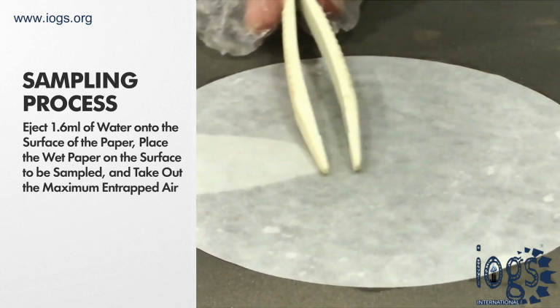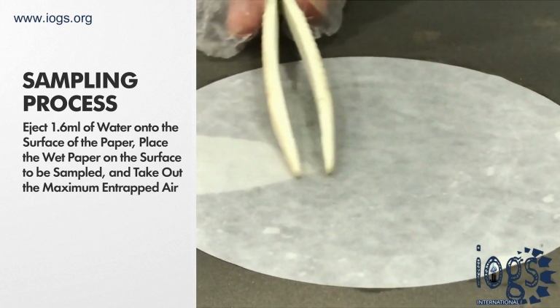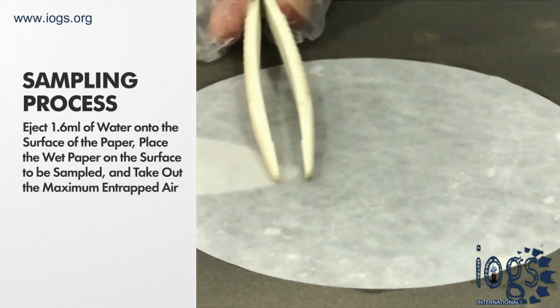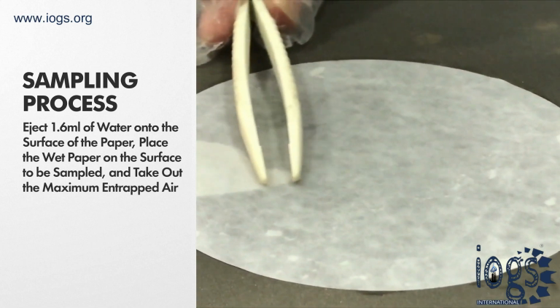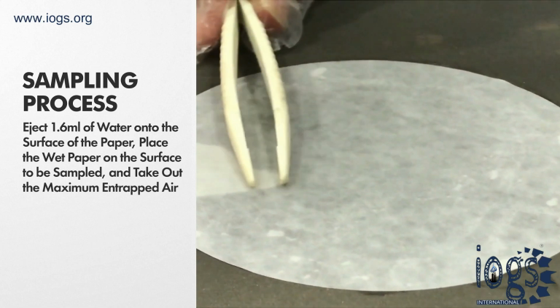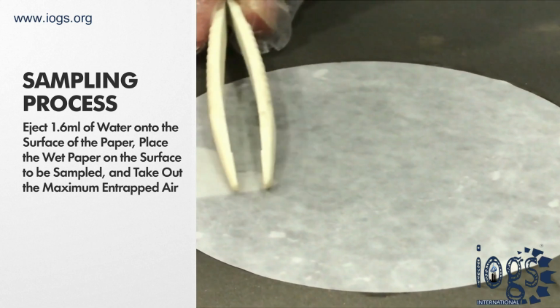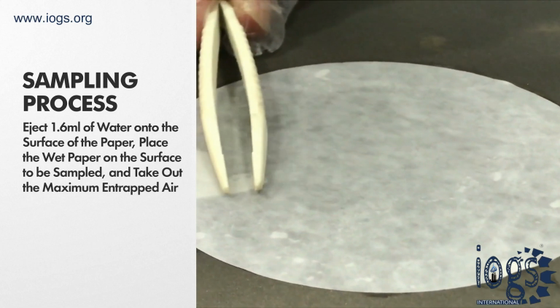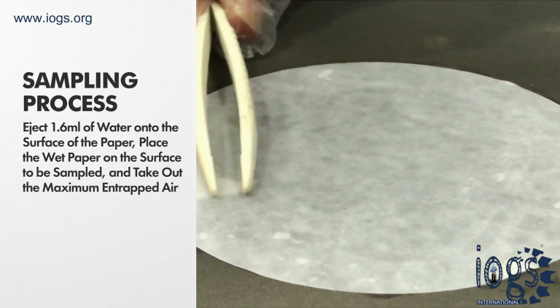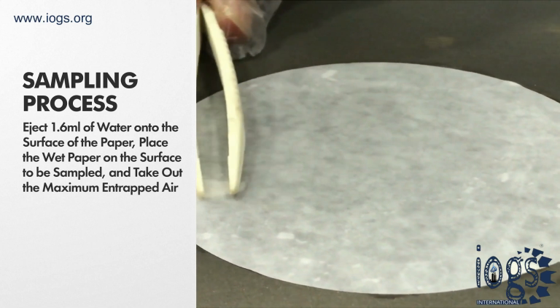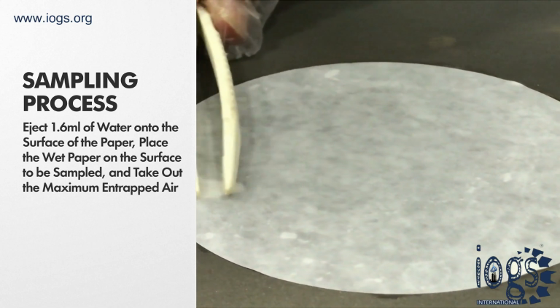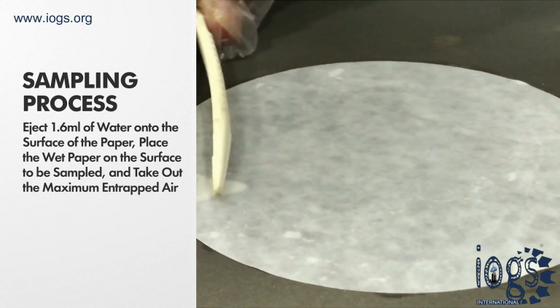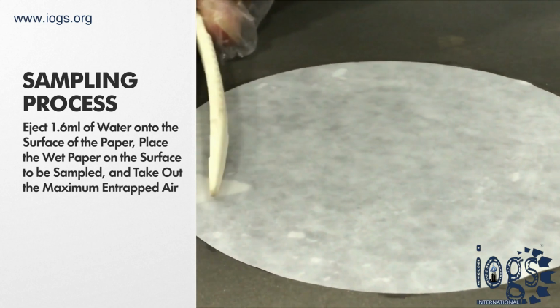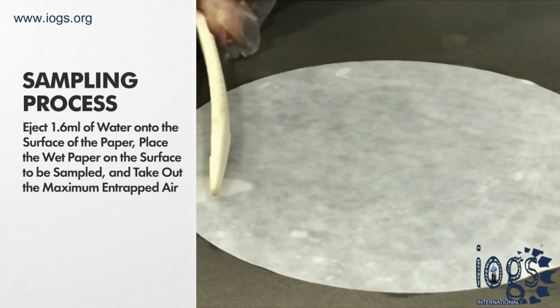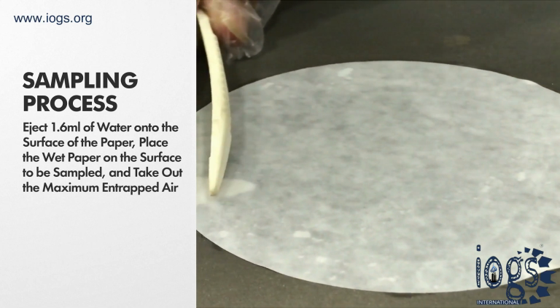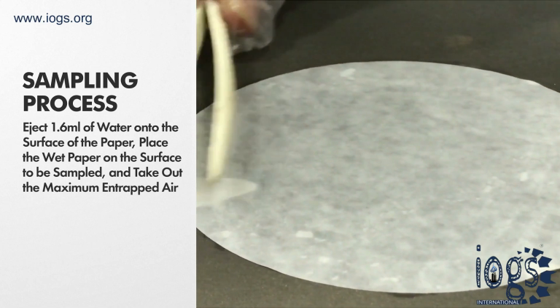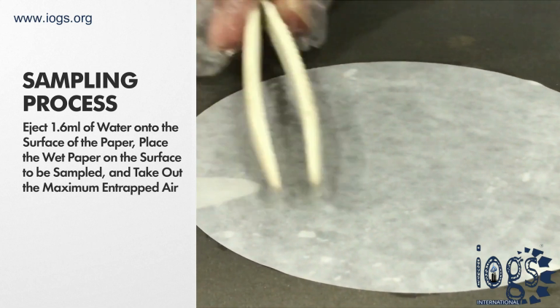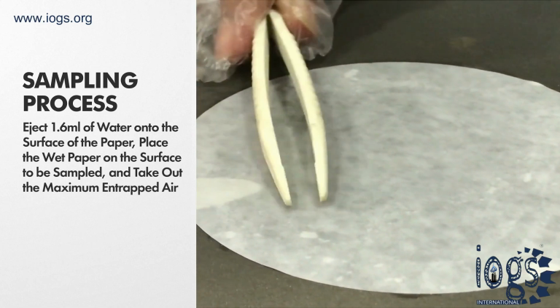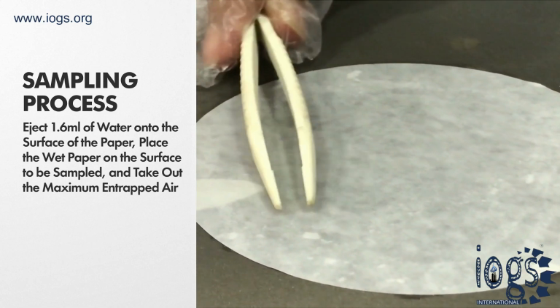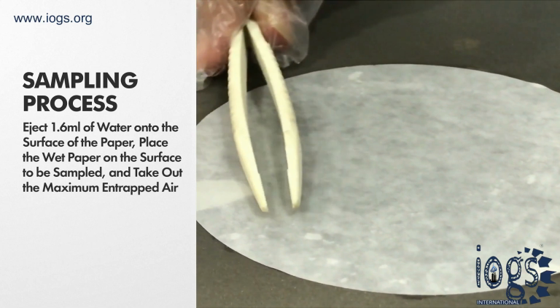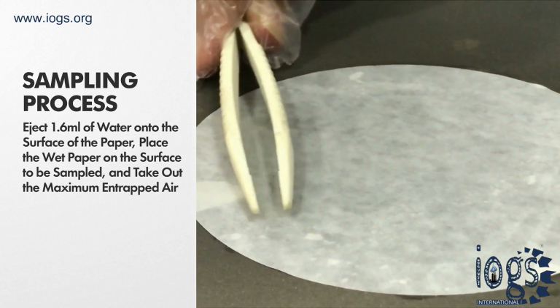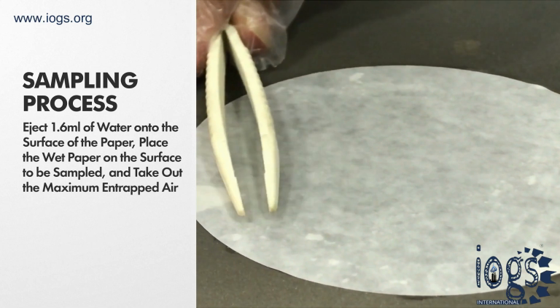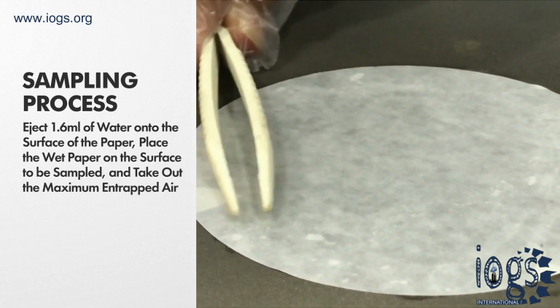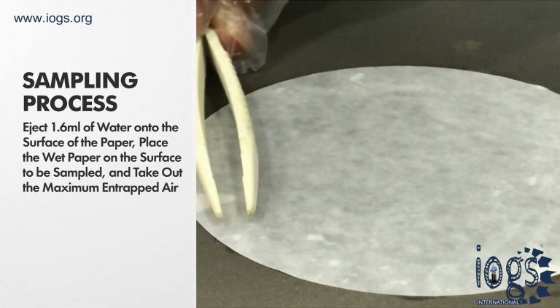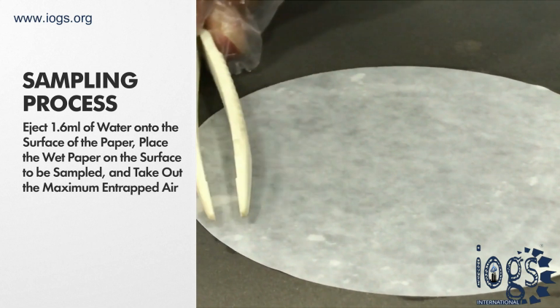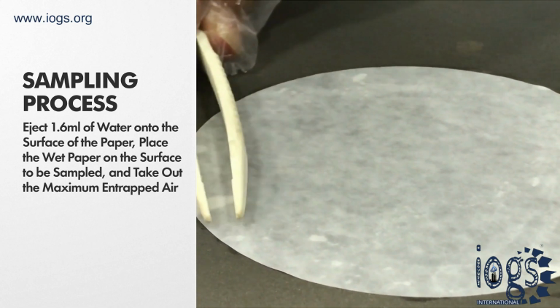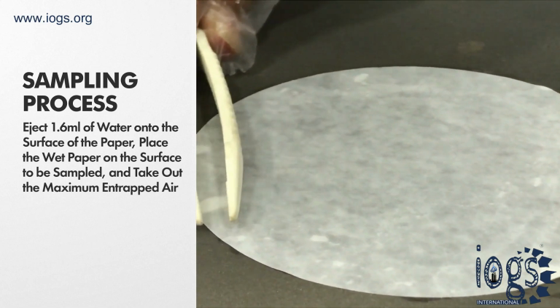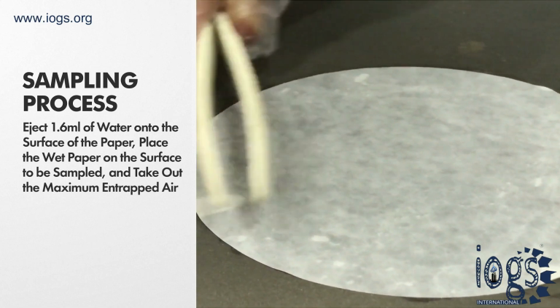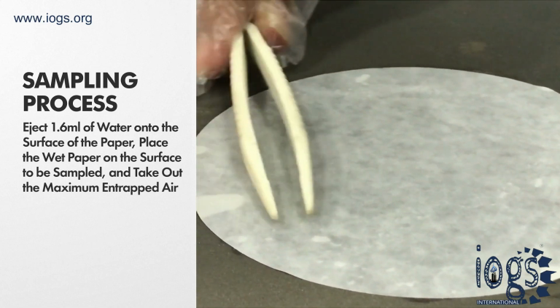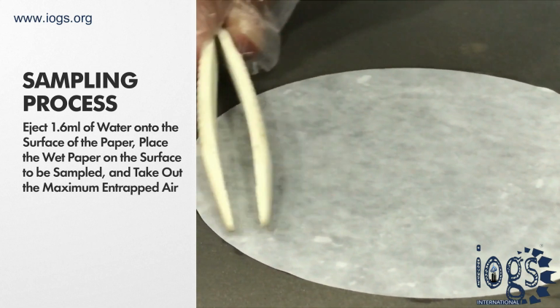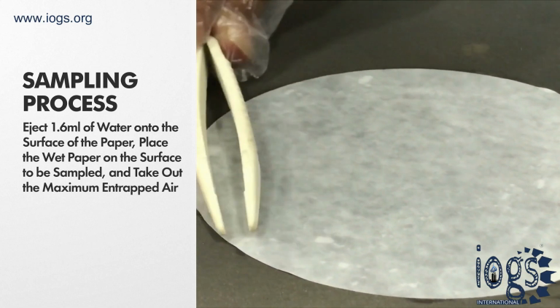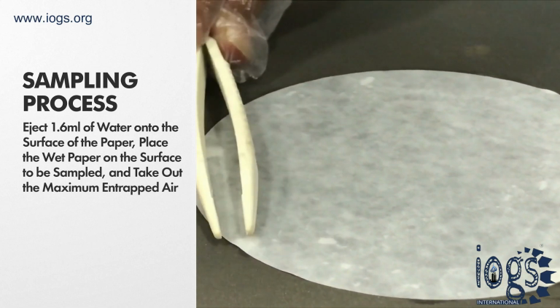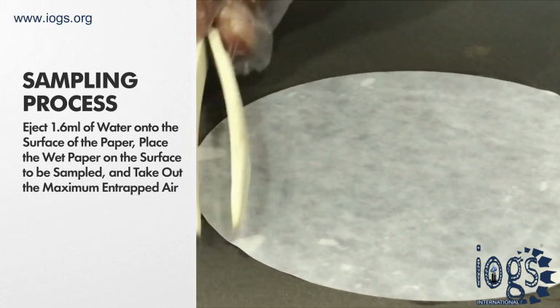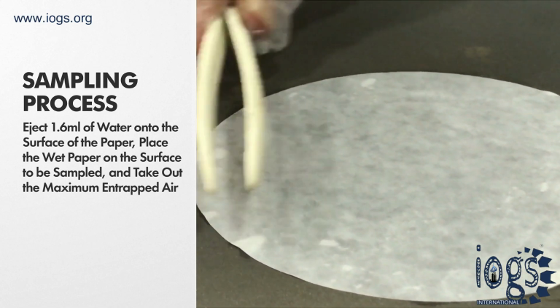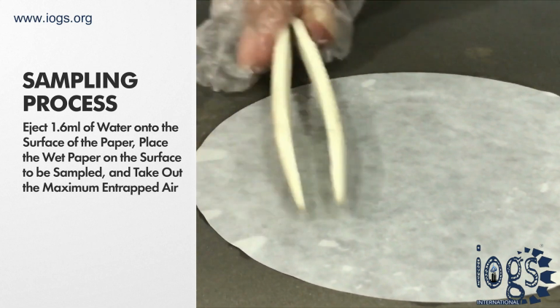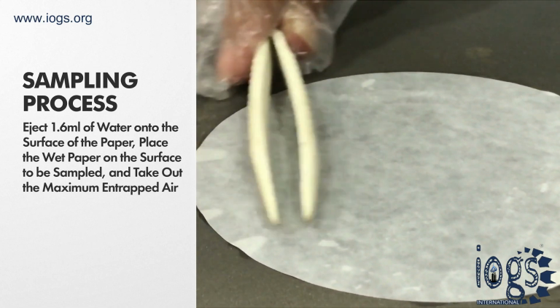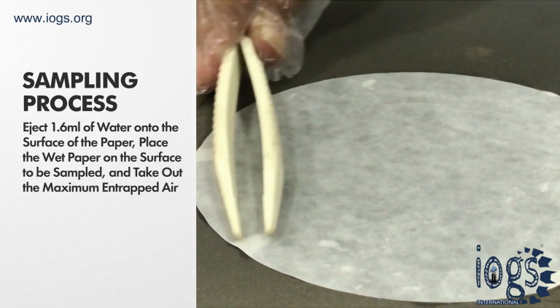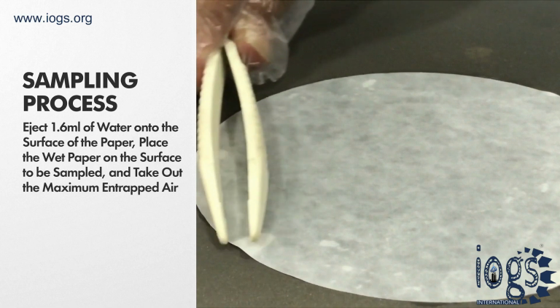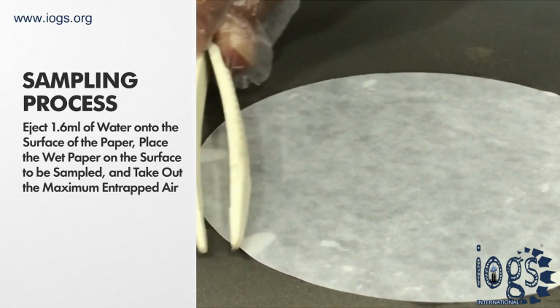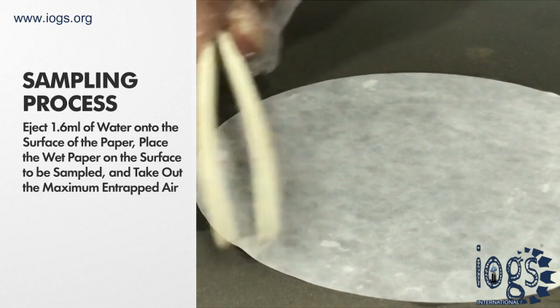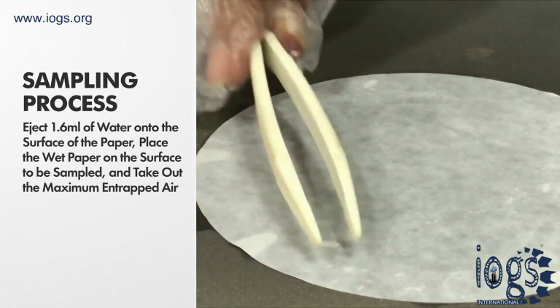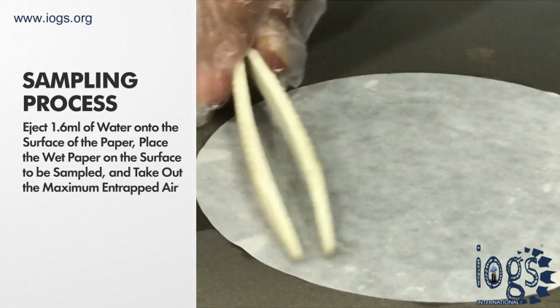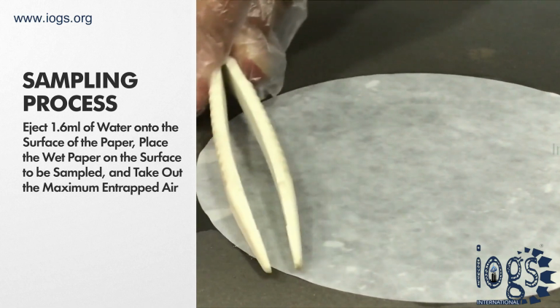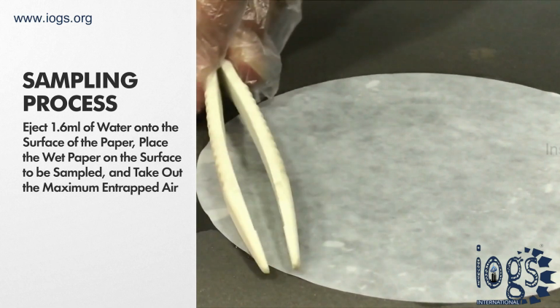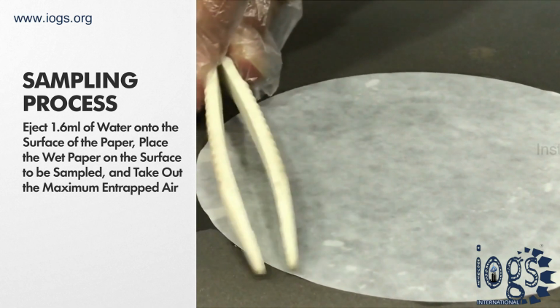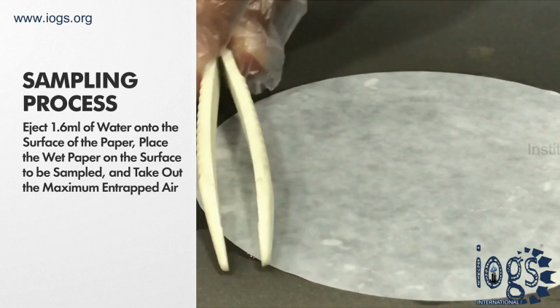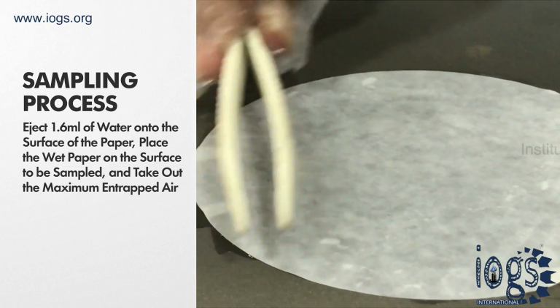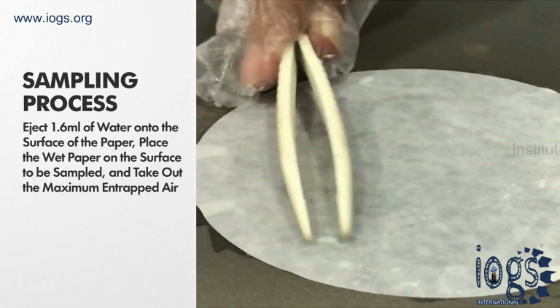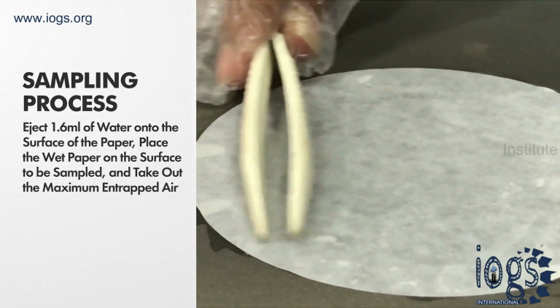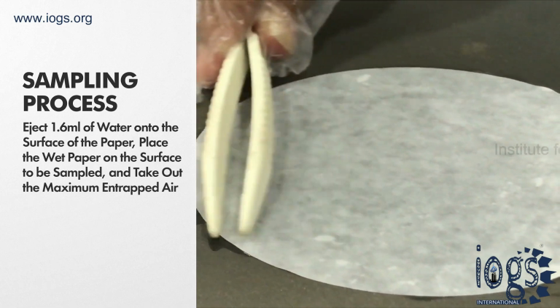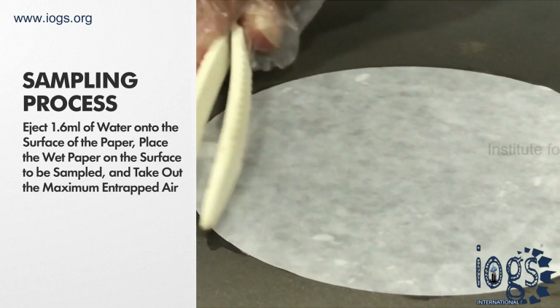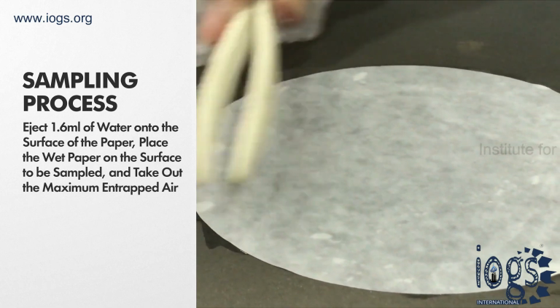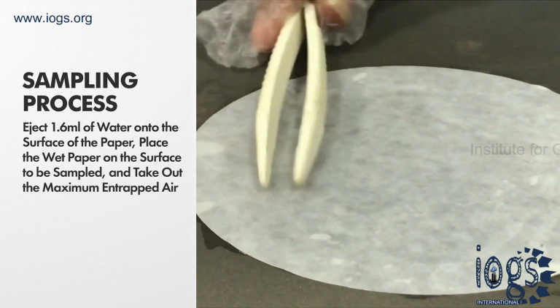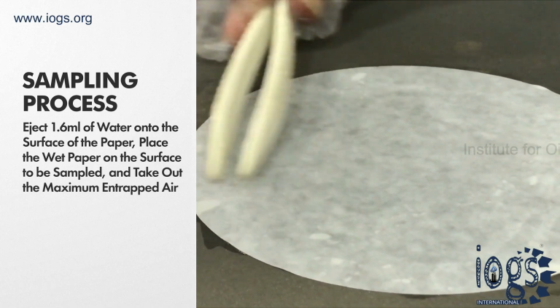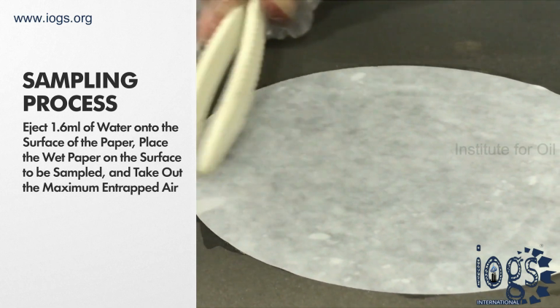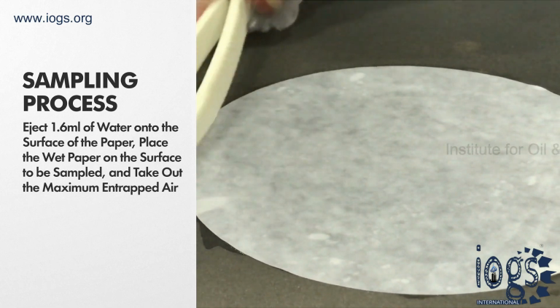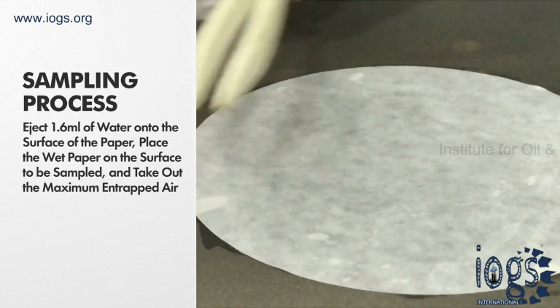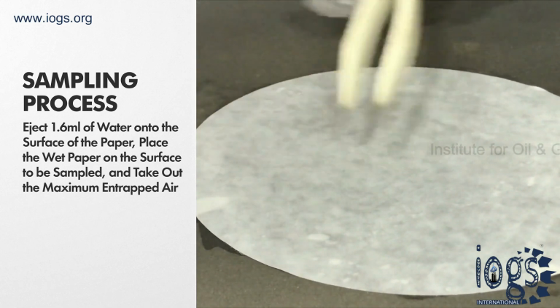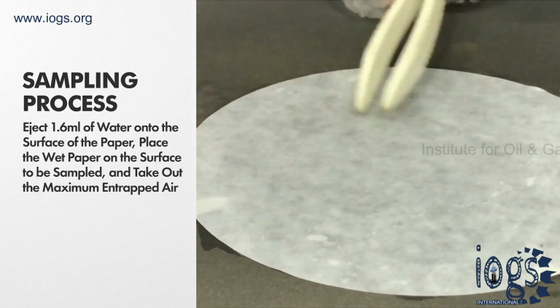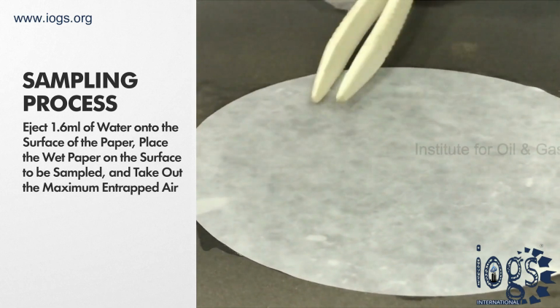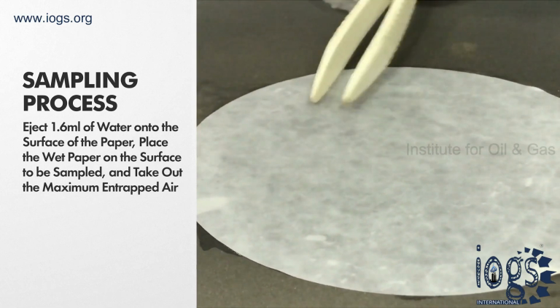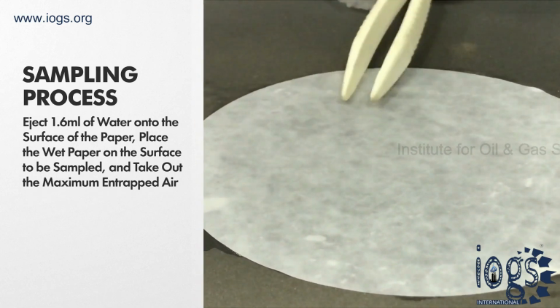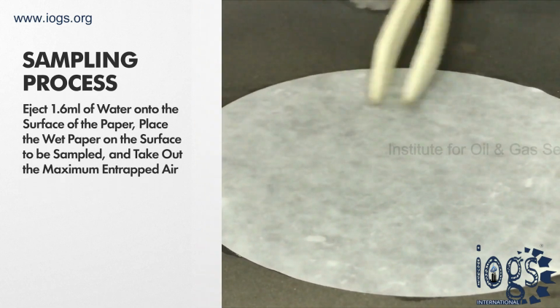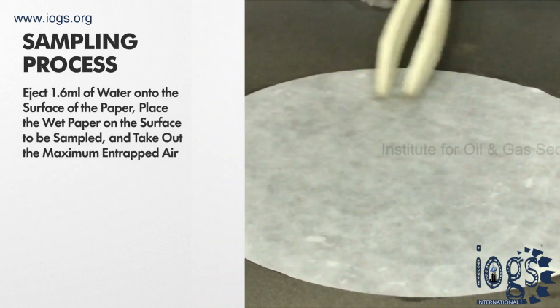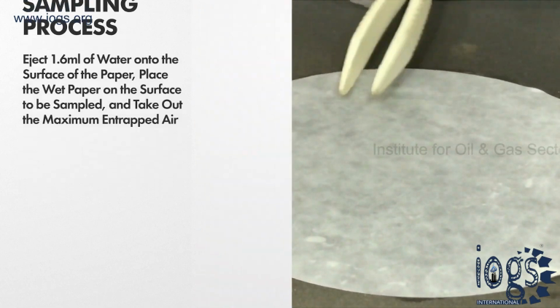During this process, ensure that you remove maximum entrapped air from under the paper. You can now start the 2 minute timer.